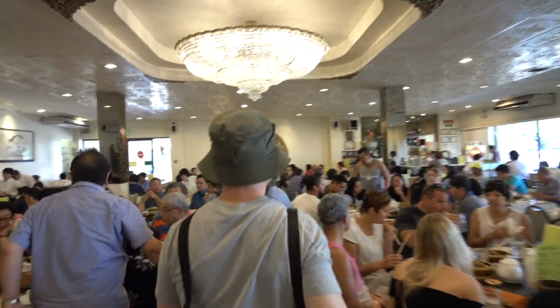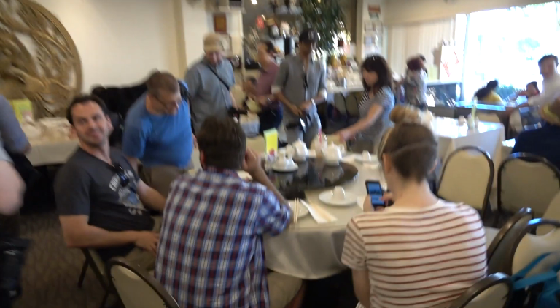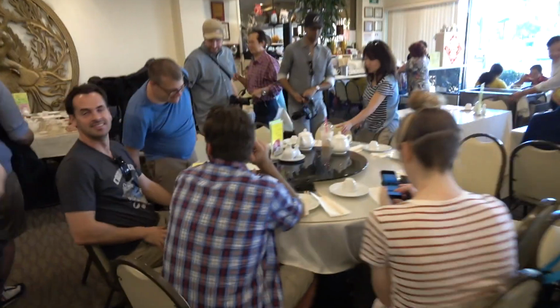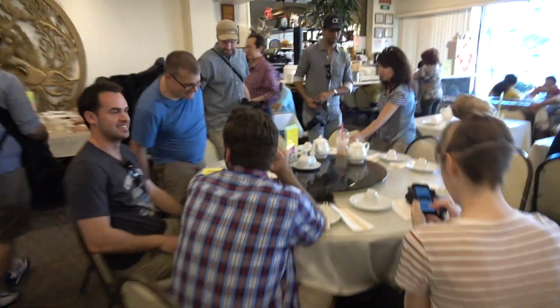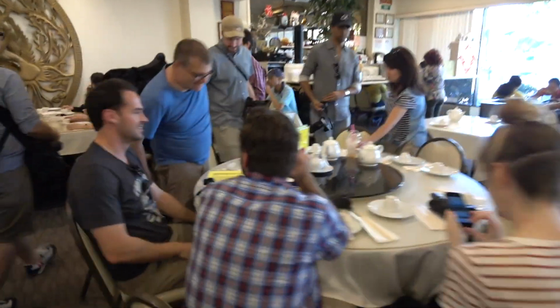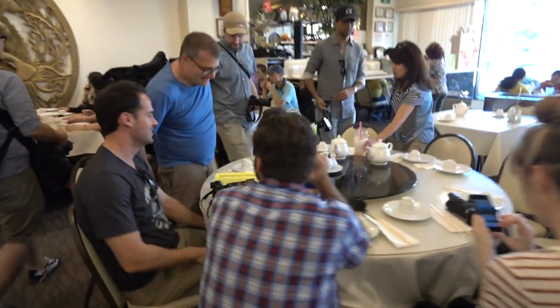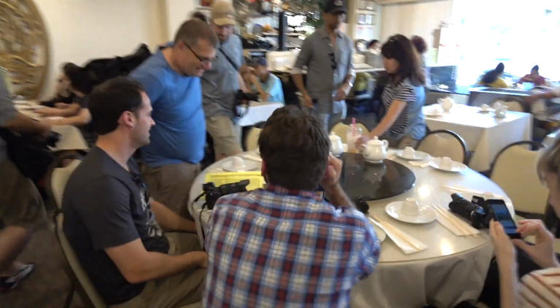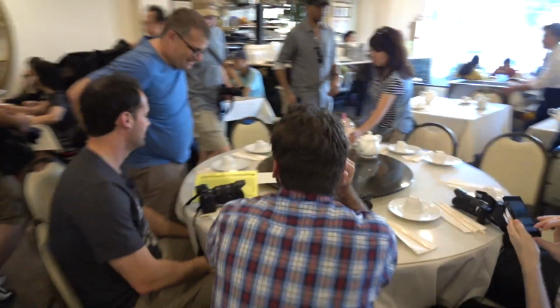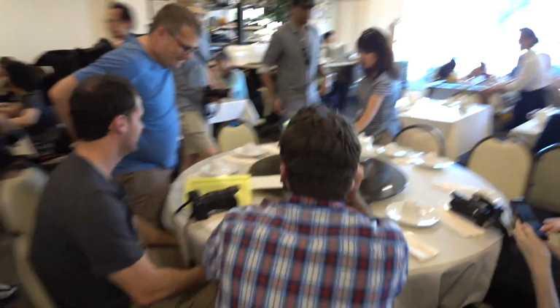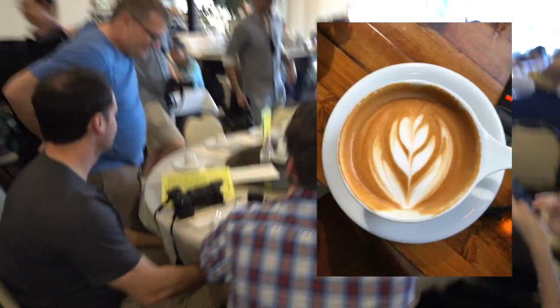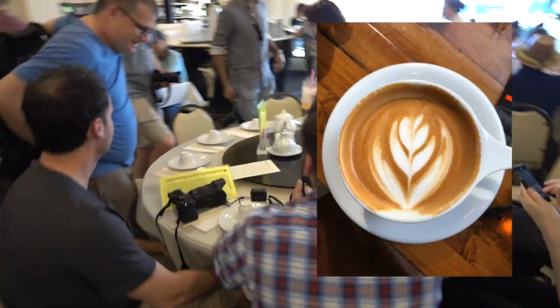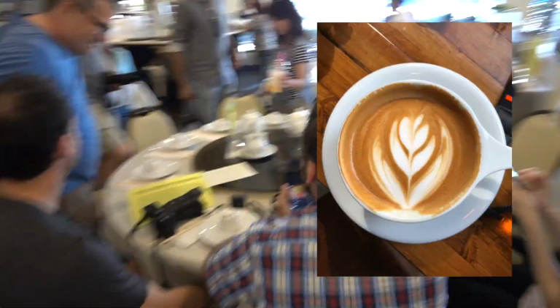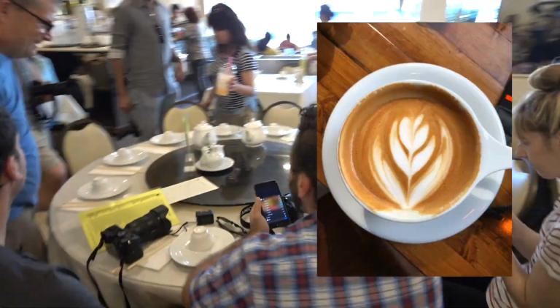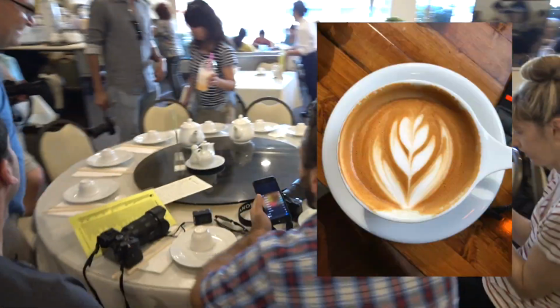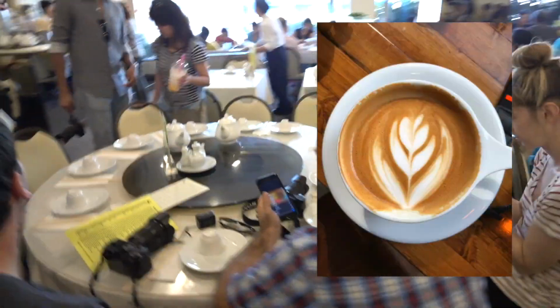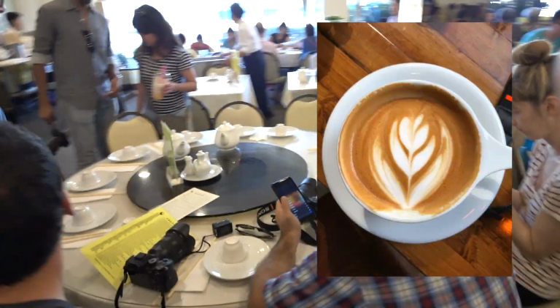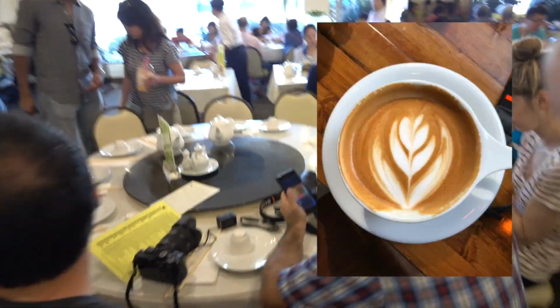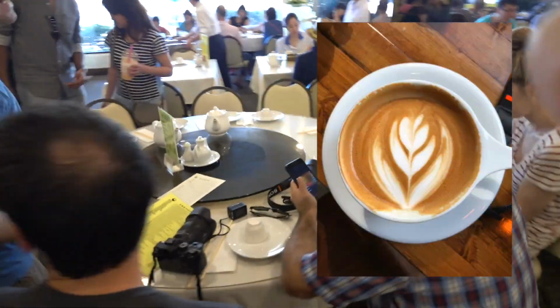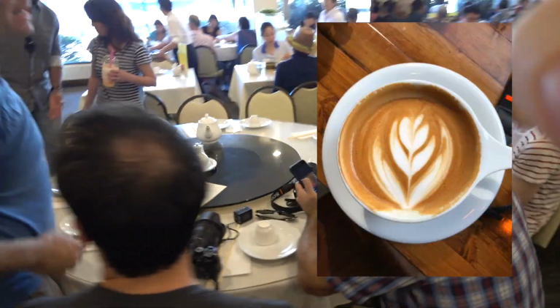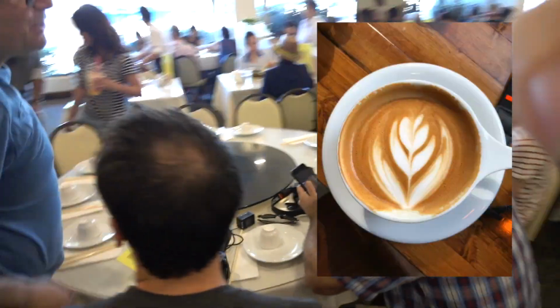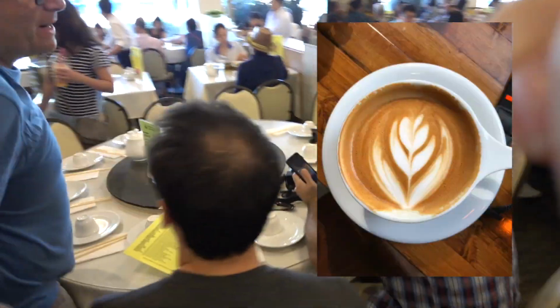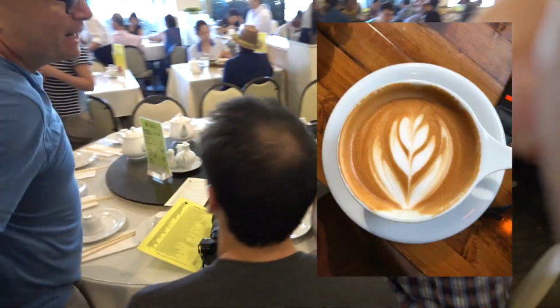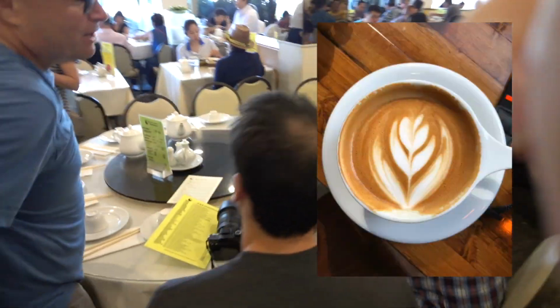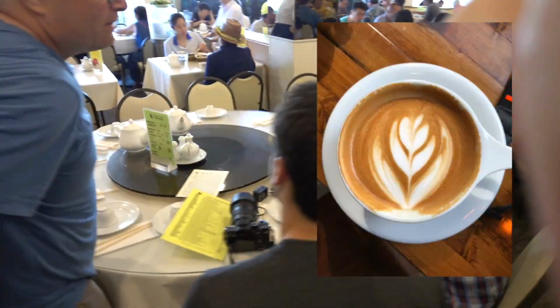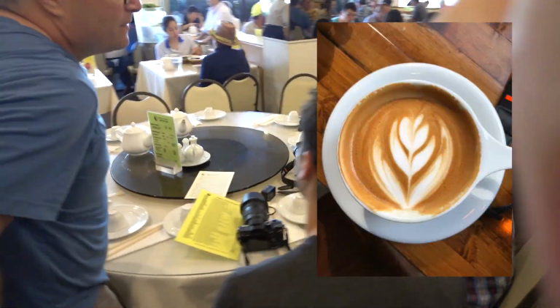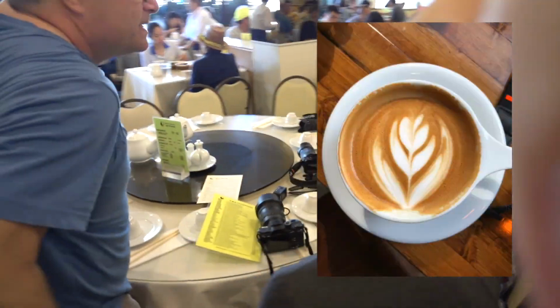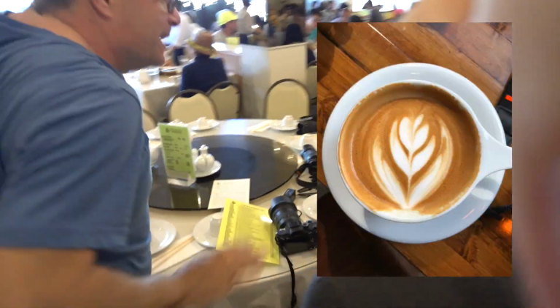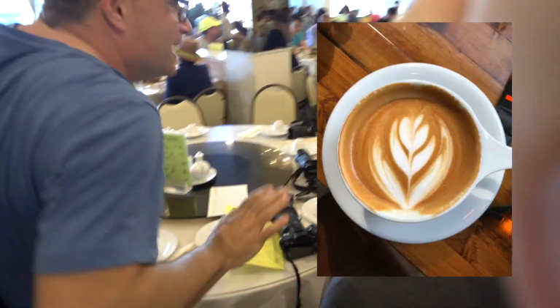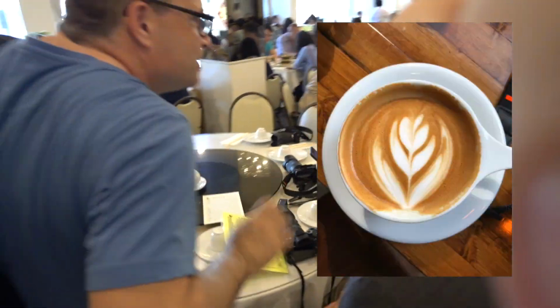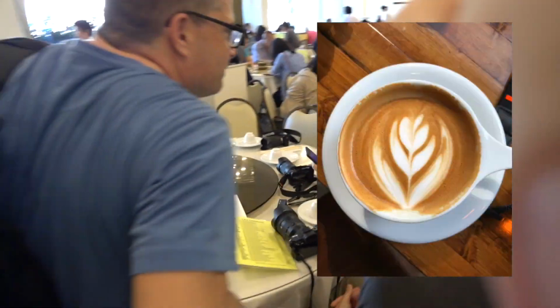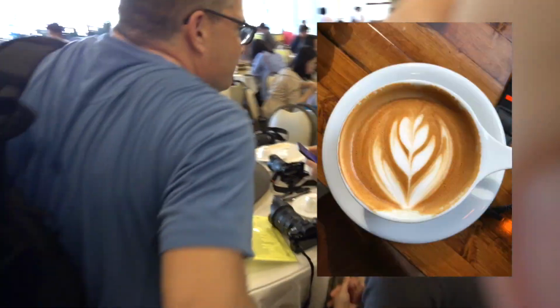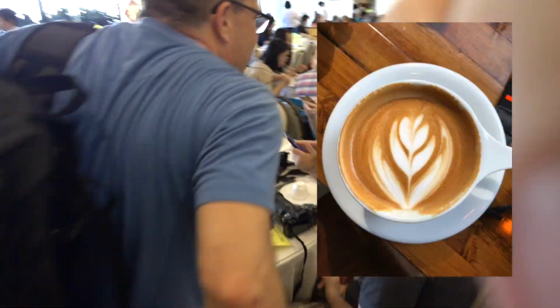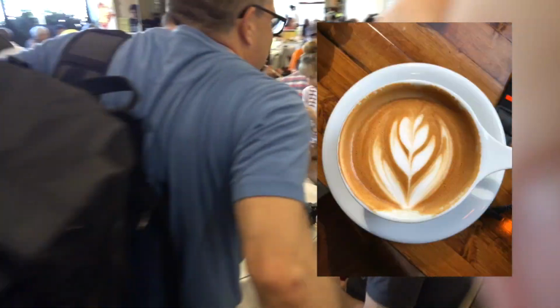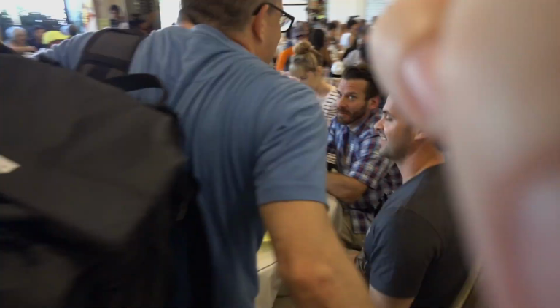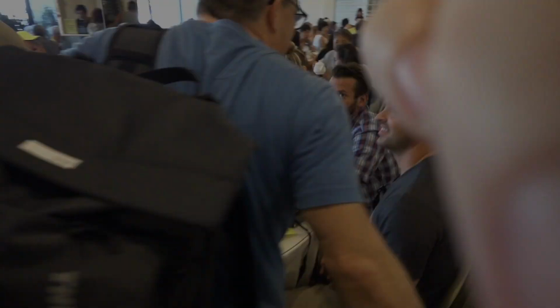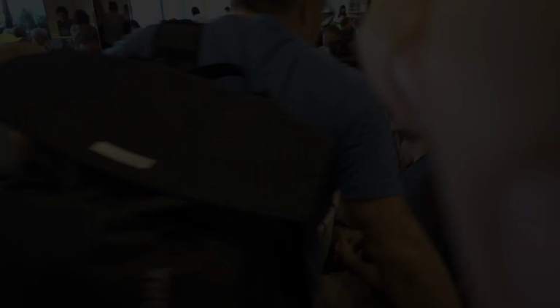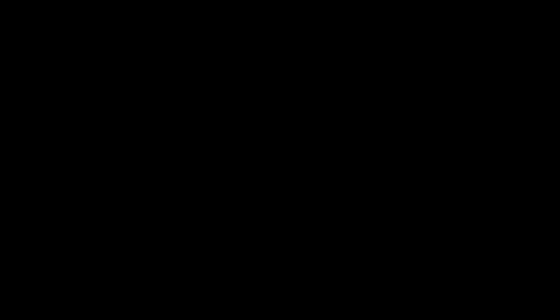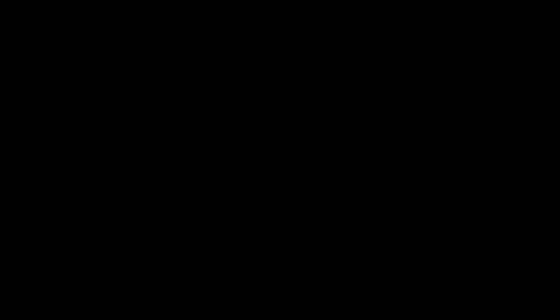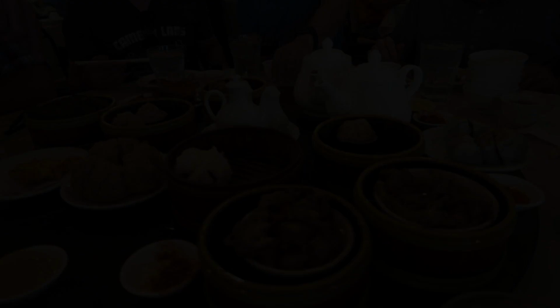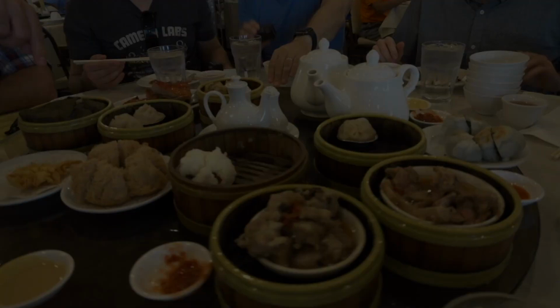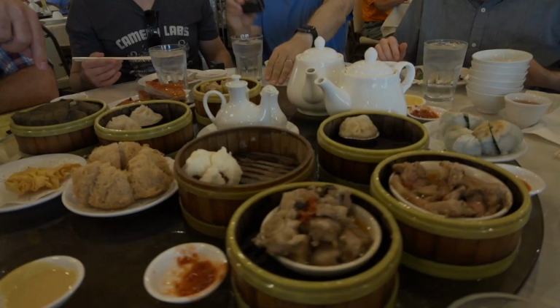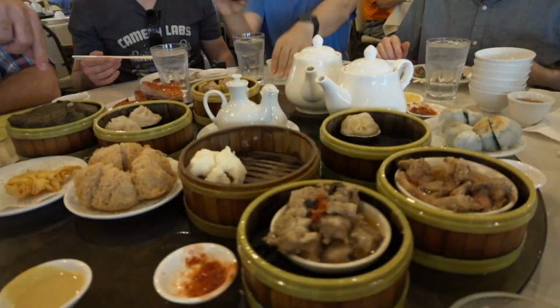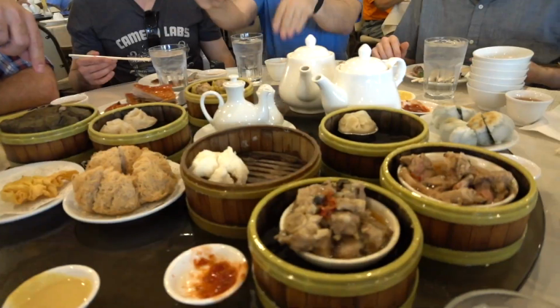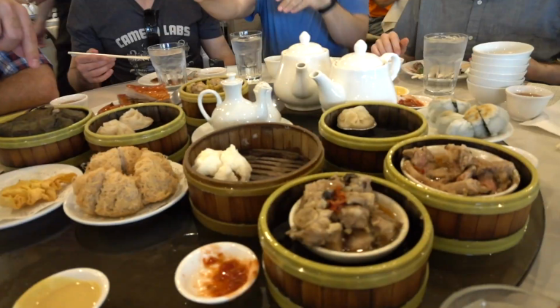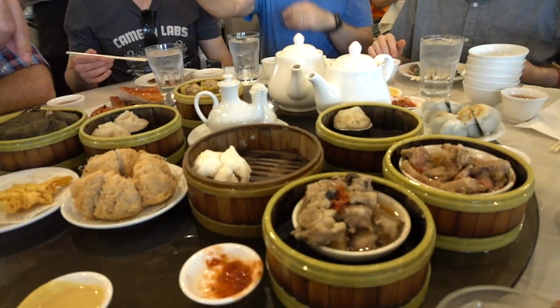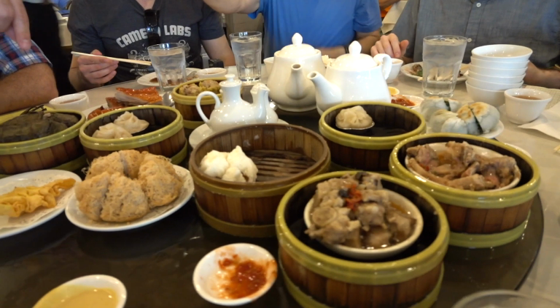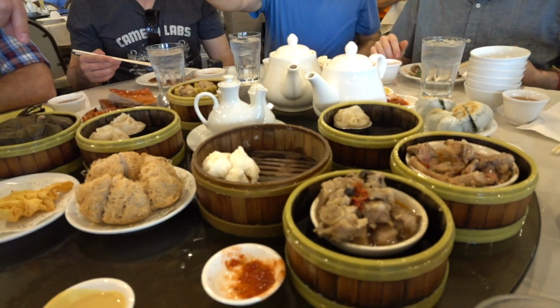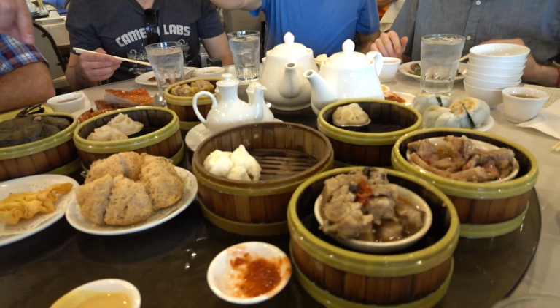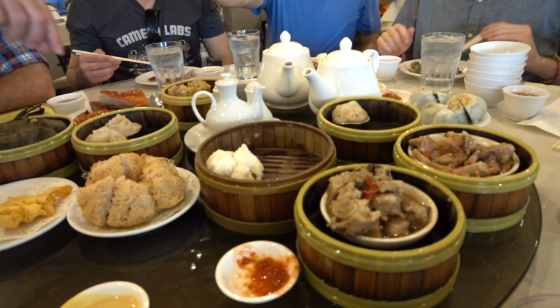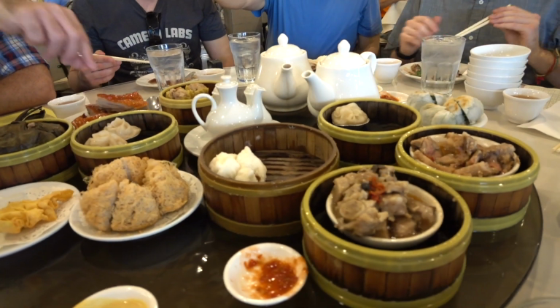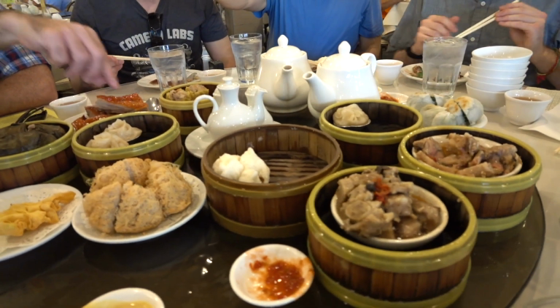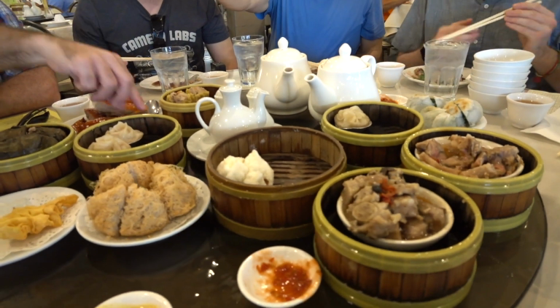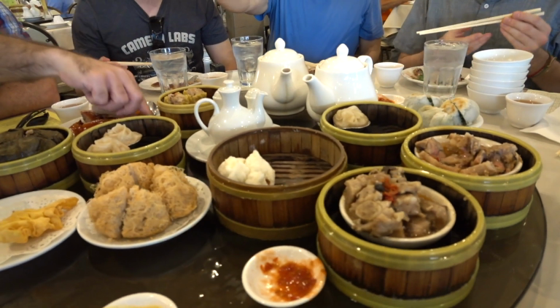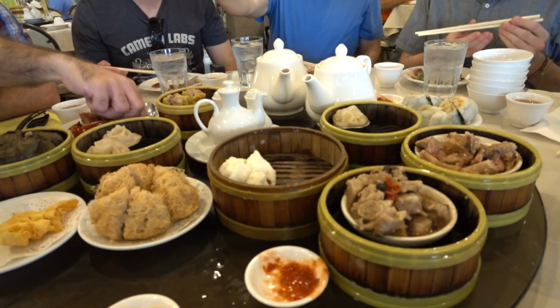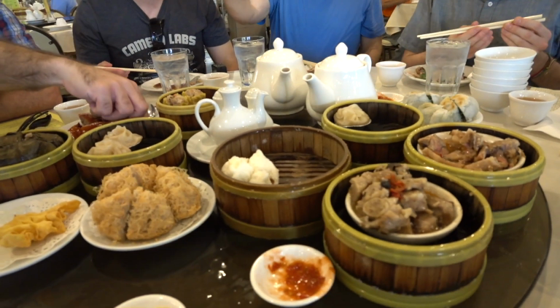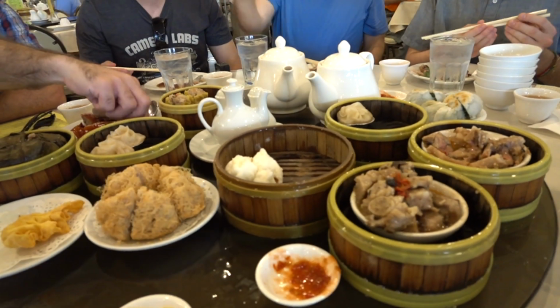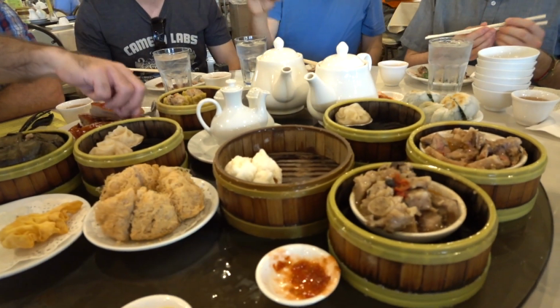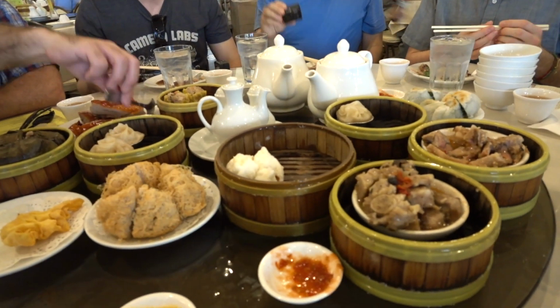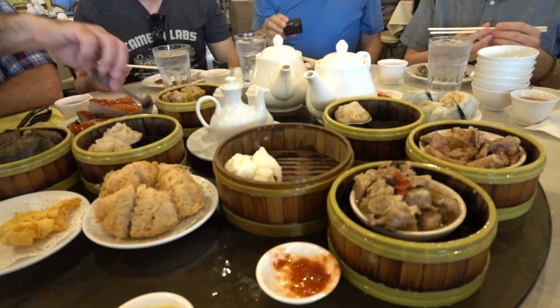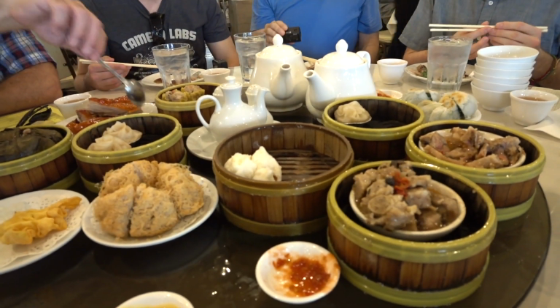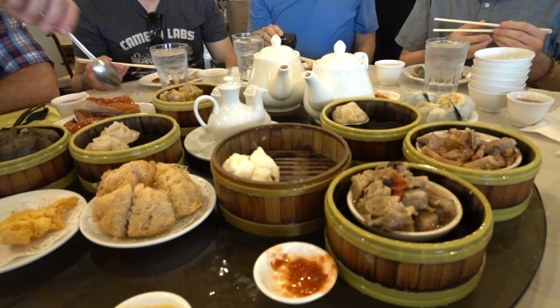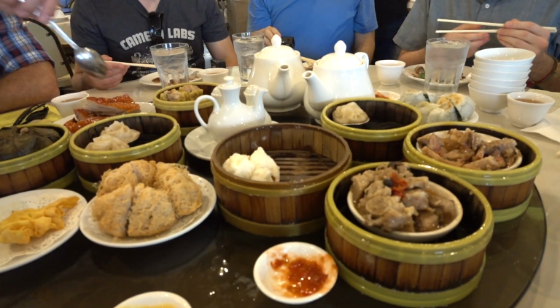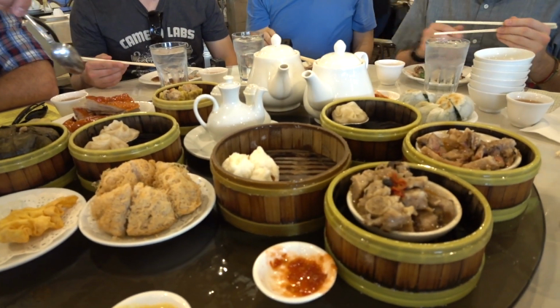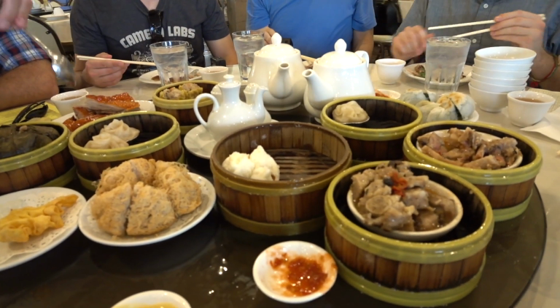We were able to get some amazing coffee and we were only 15 minutes late for lunch — everything worked out. Lunch was fantastic.